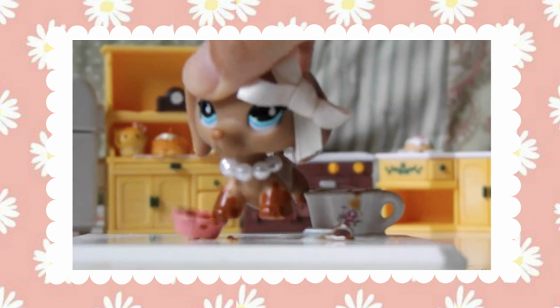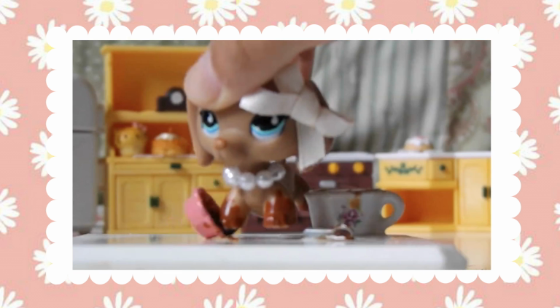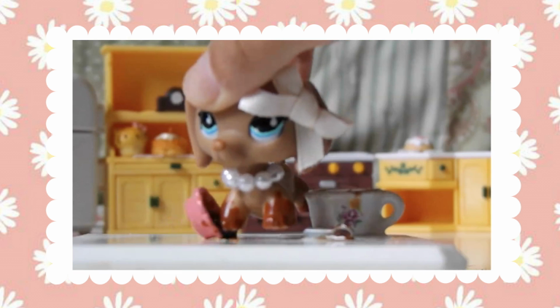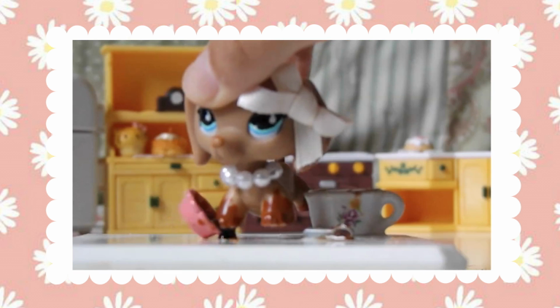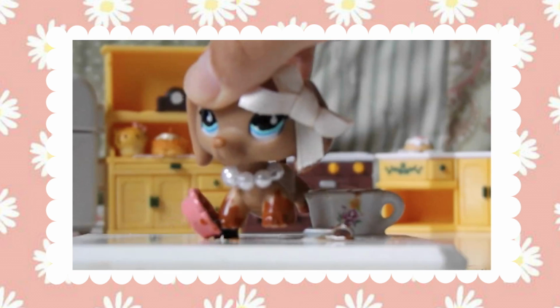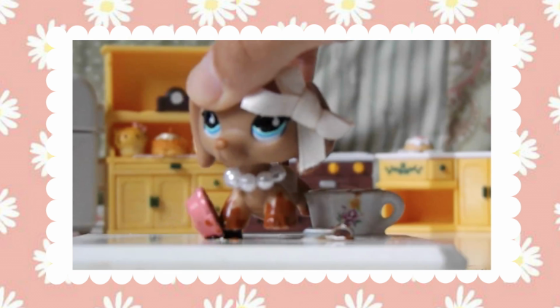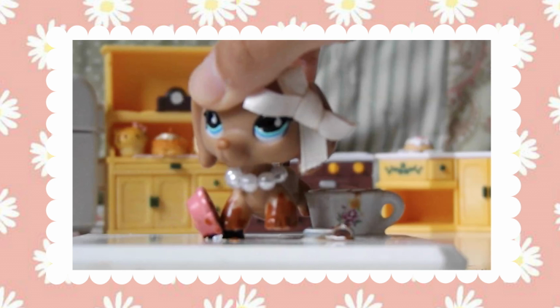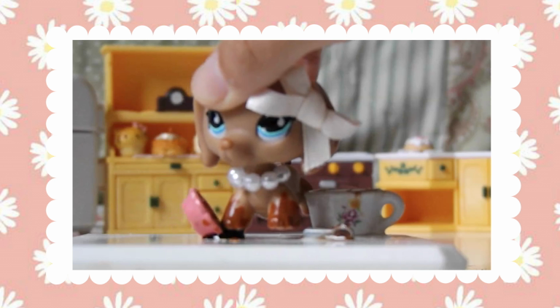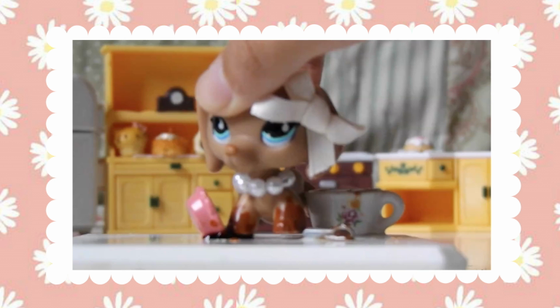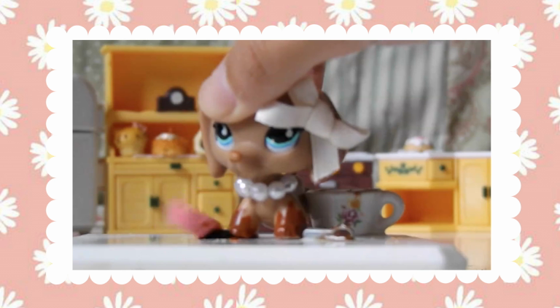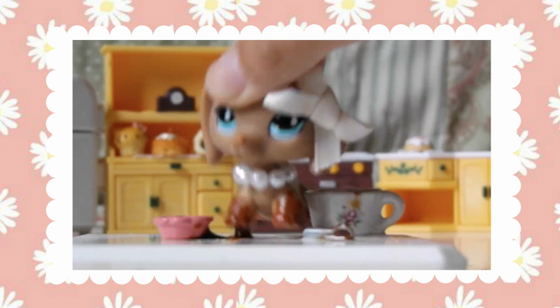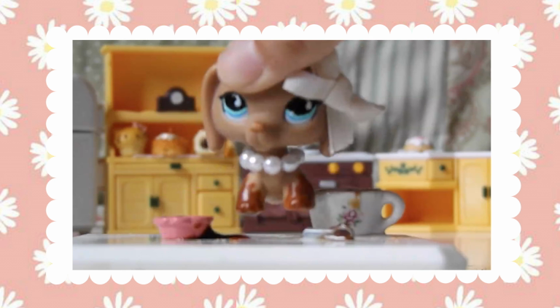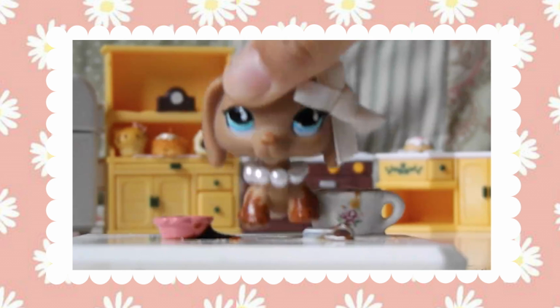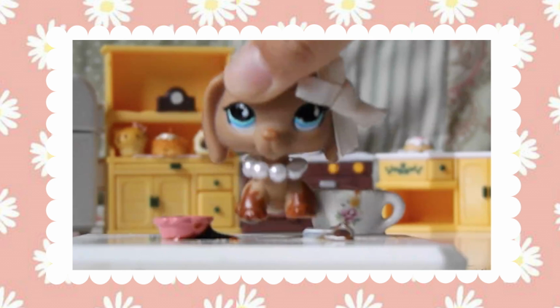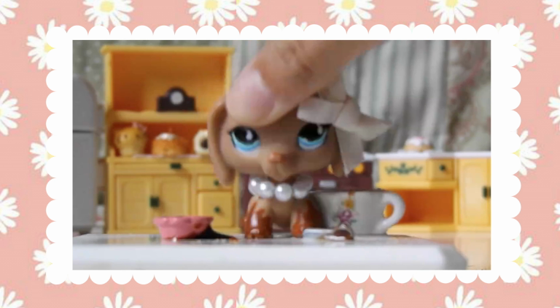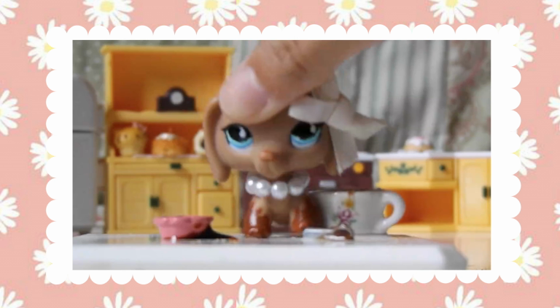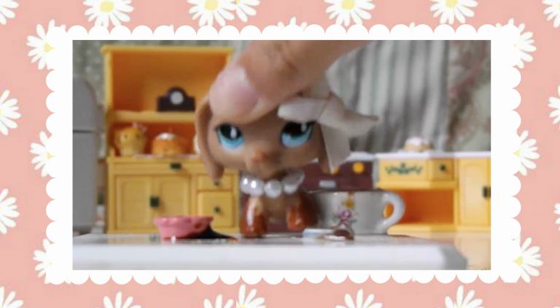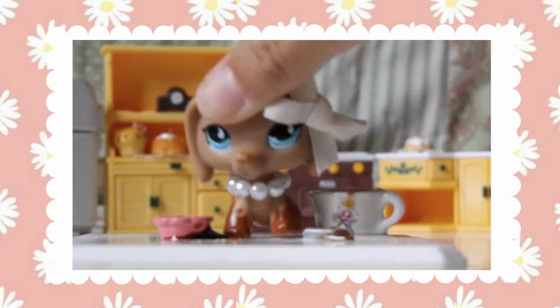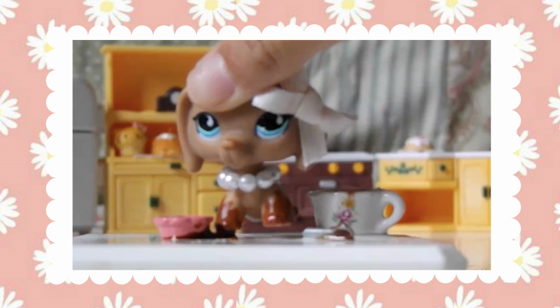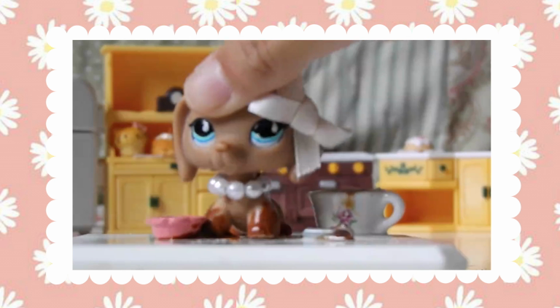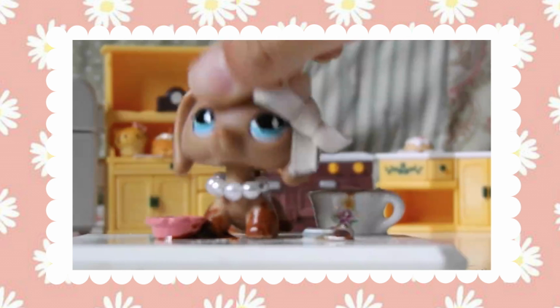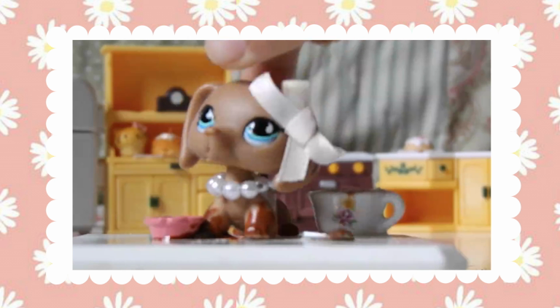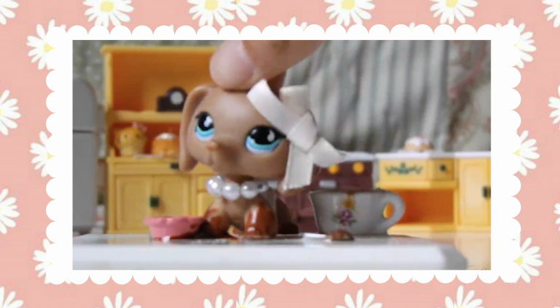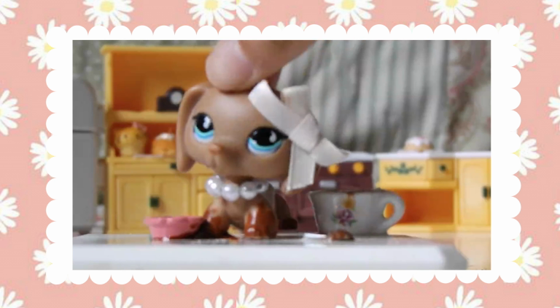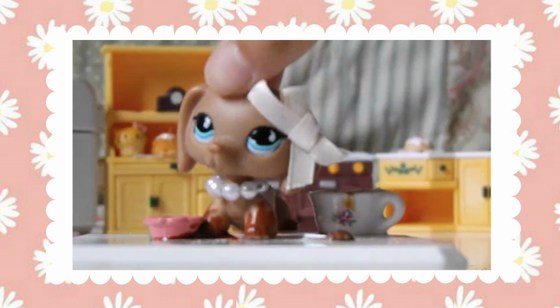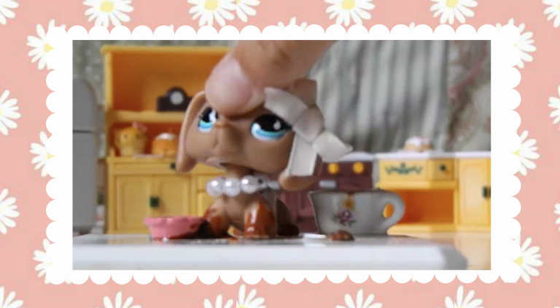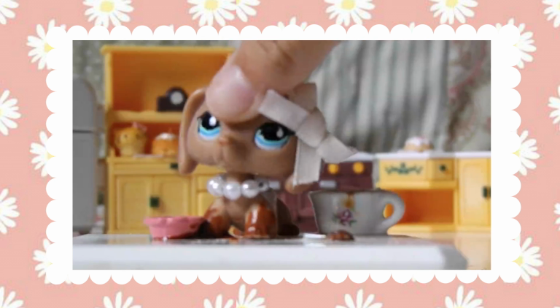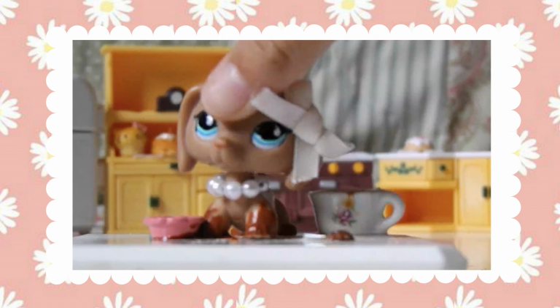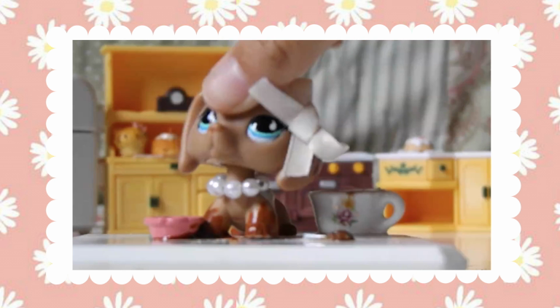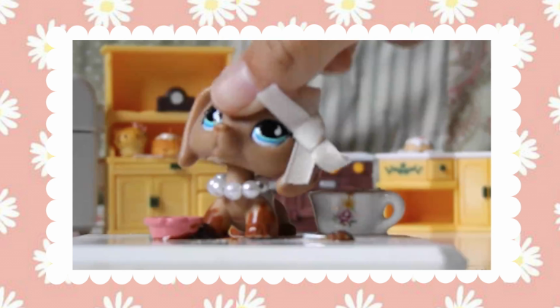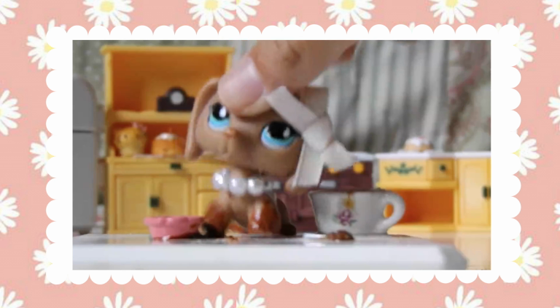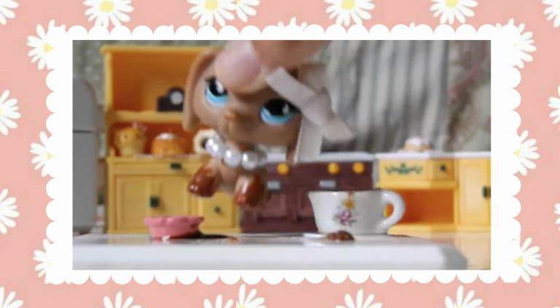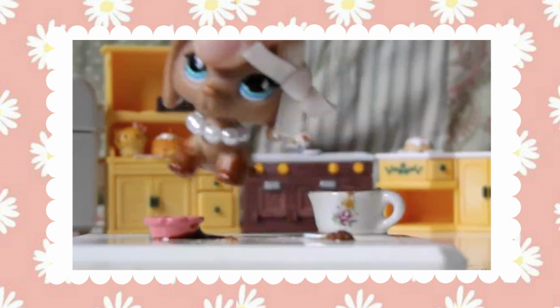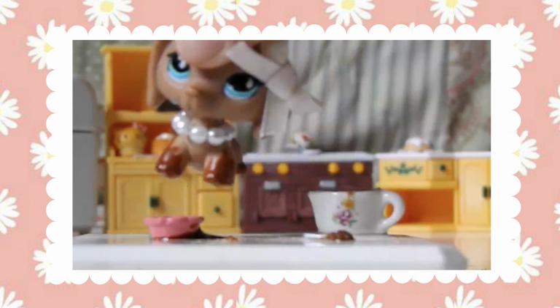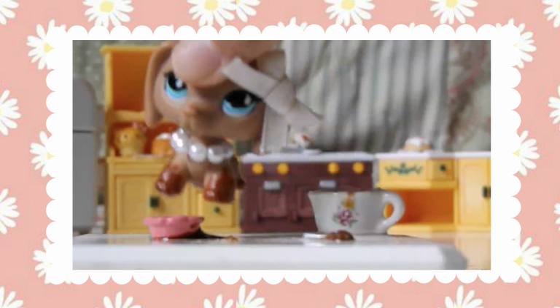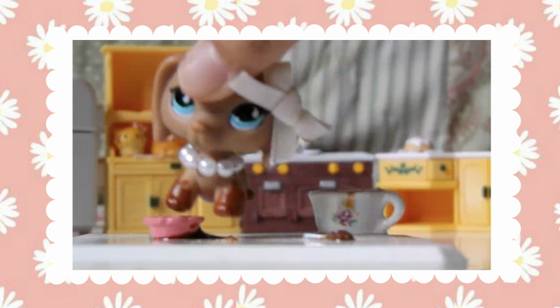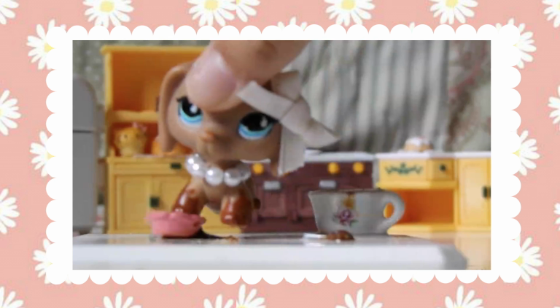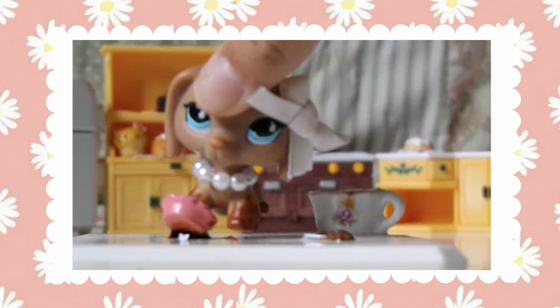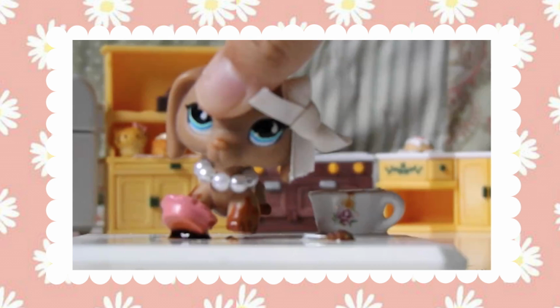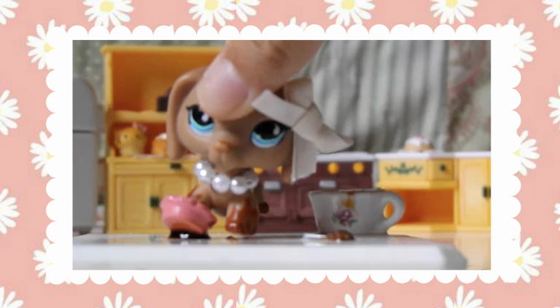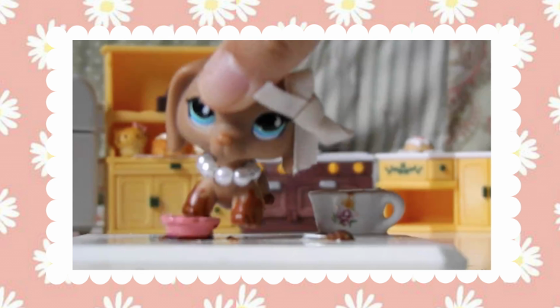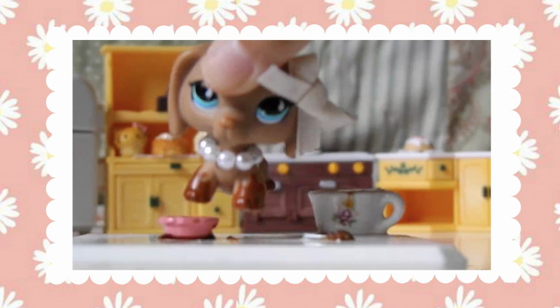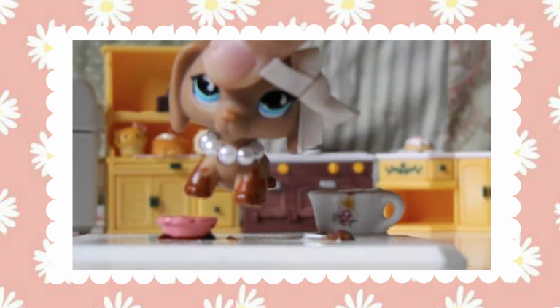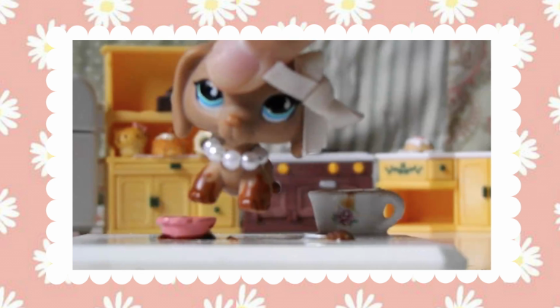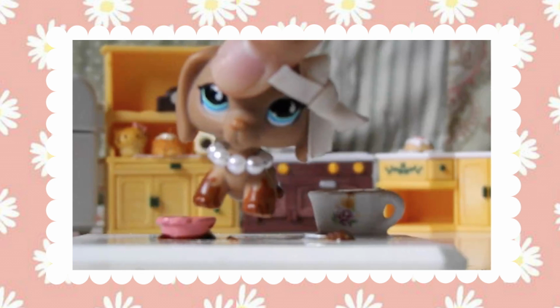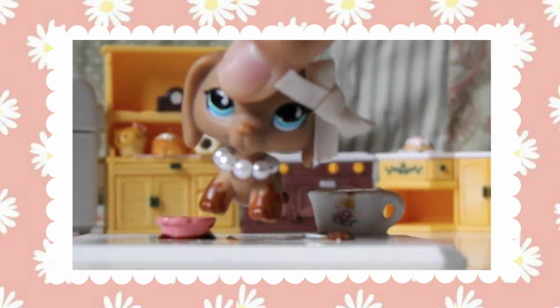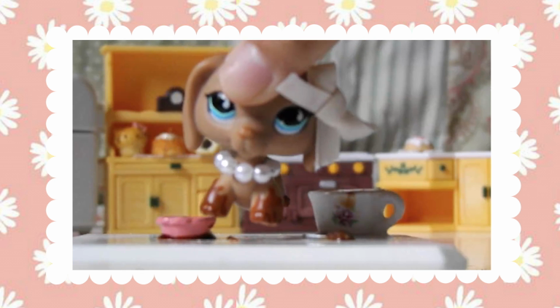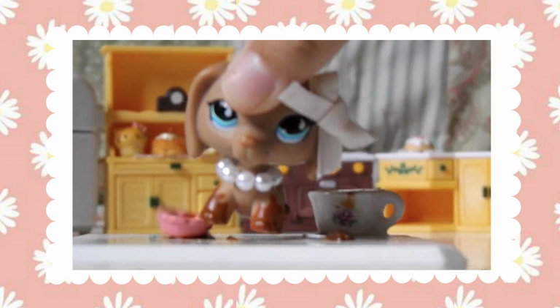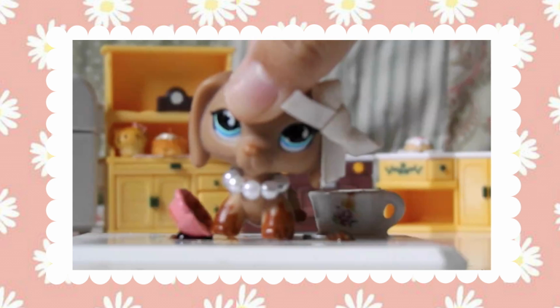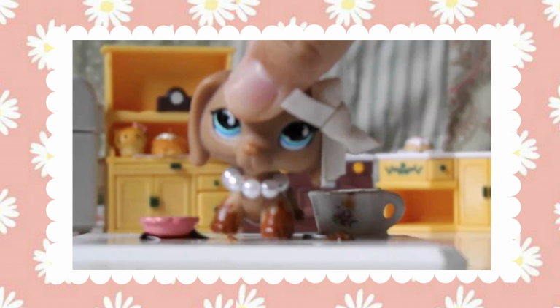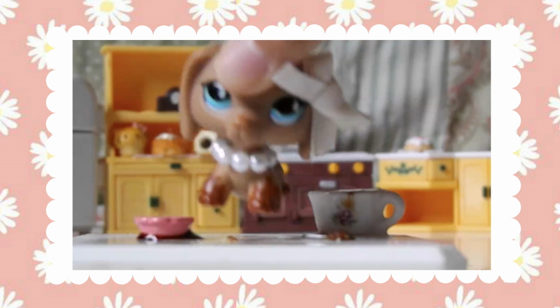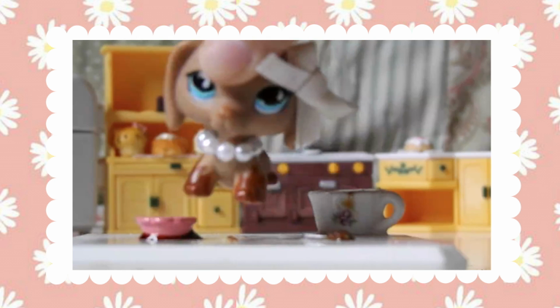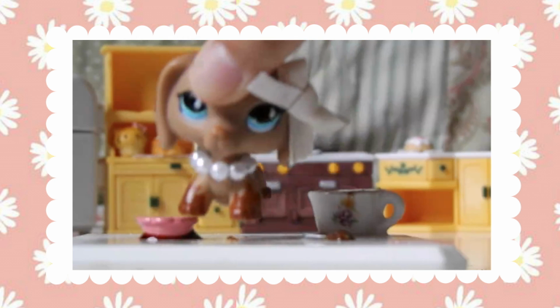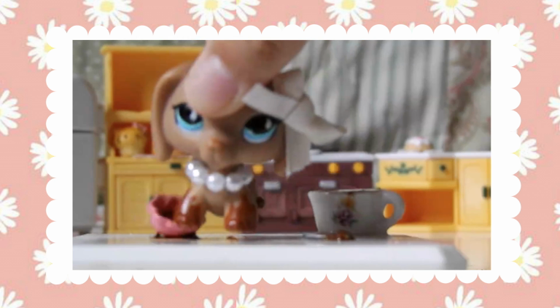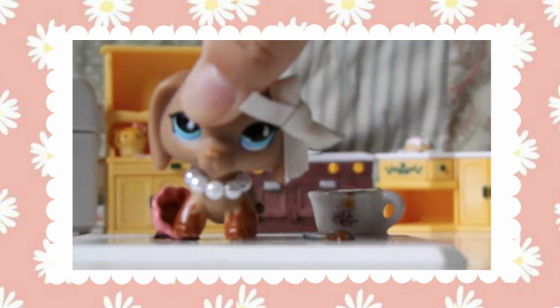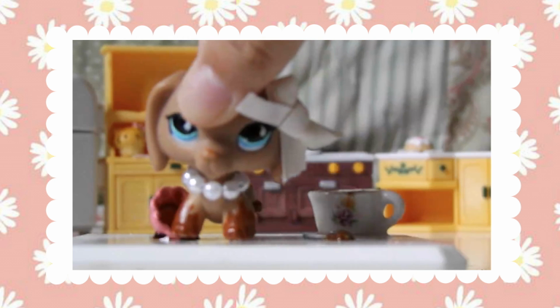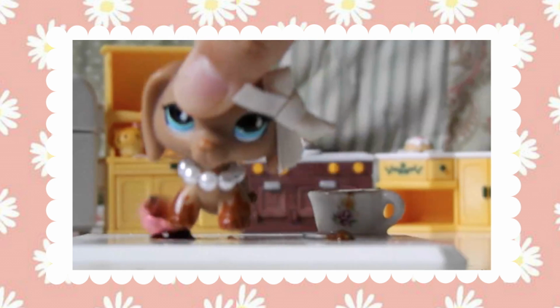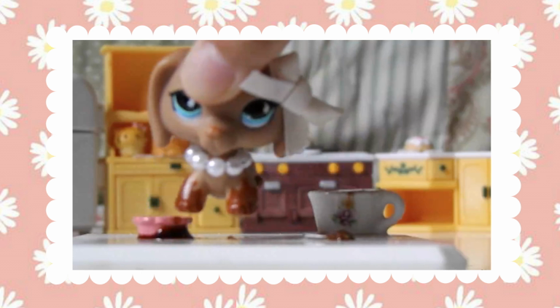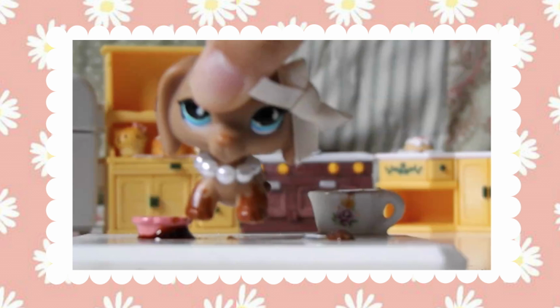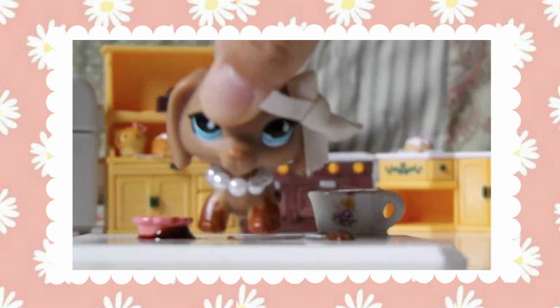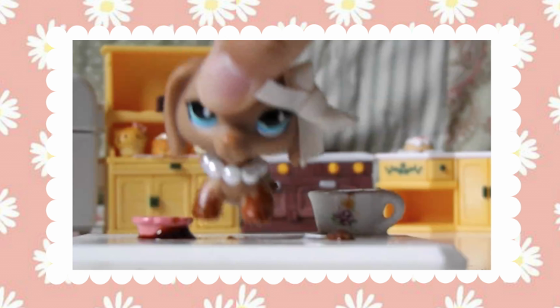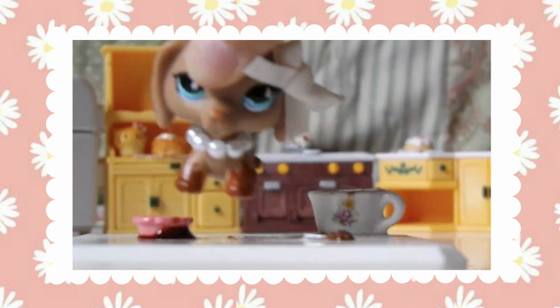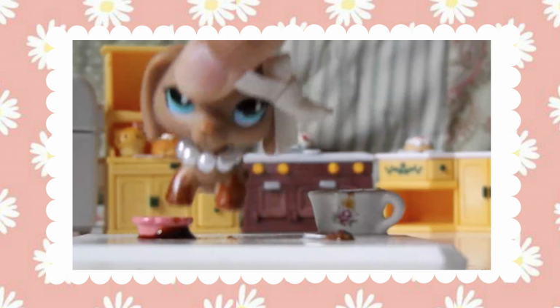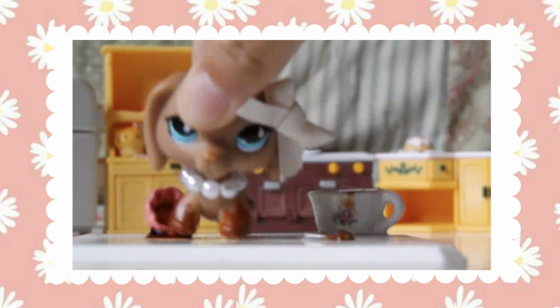This is actually soy sauce because I don't have any vanilla extract, but don't use soy sauce at home — use vanilla extract.